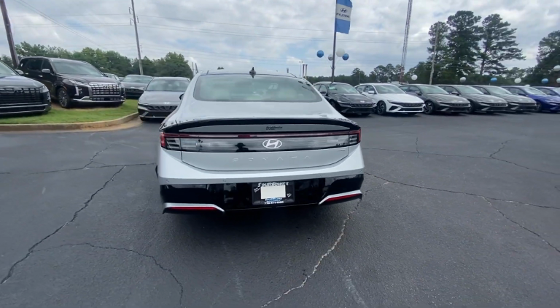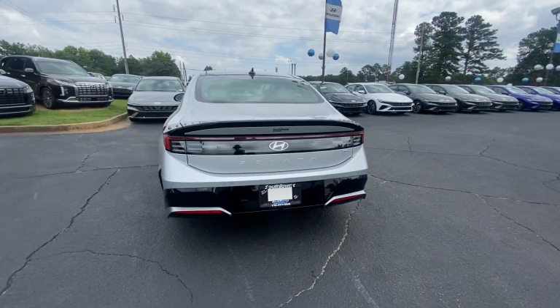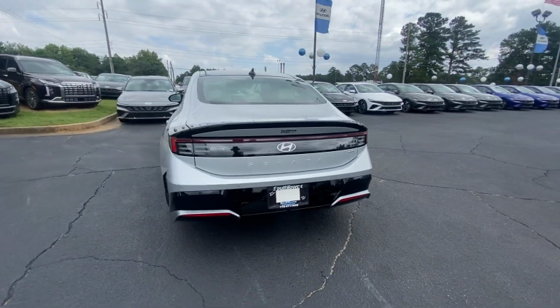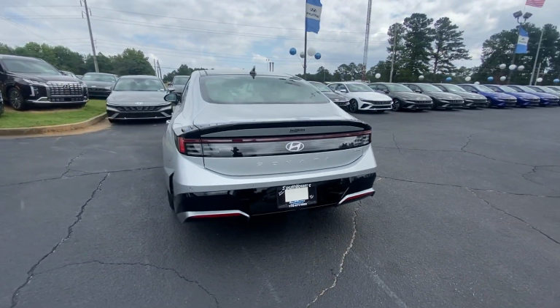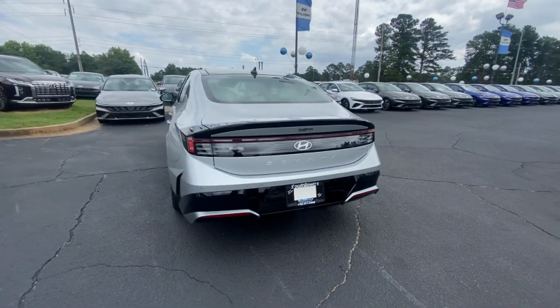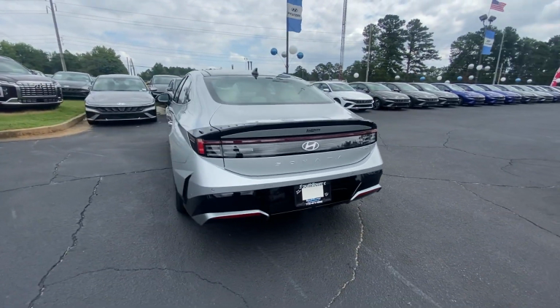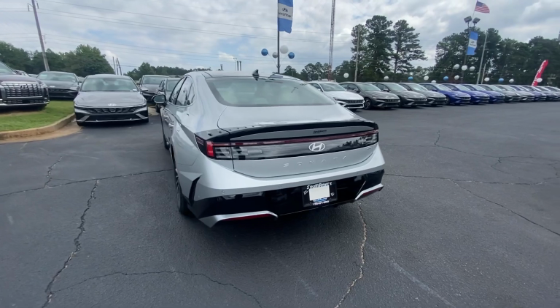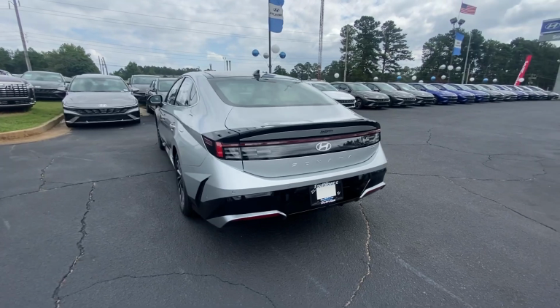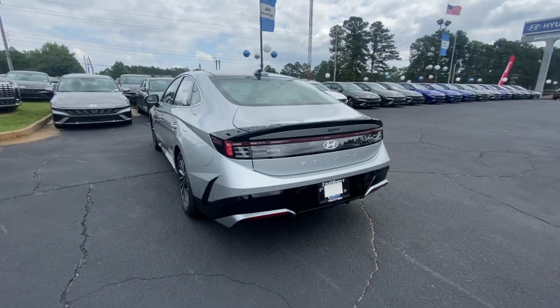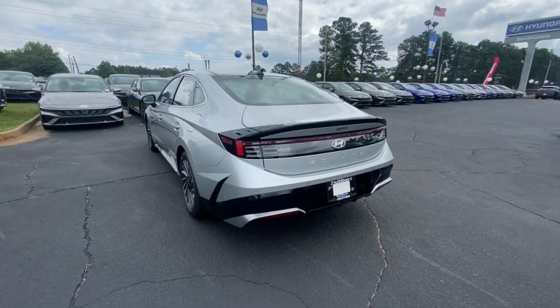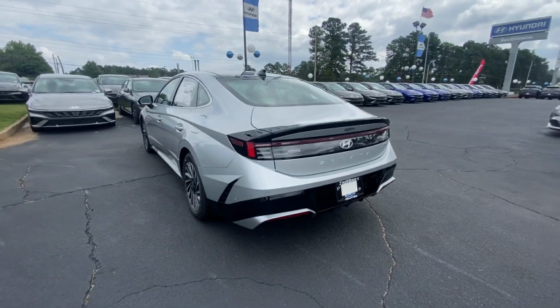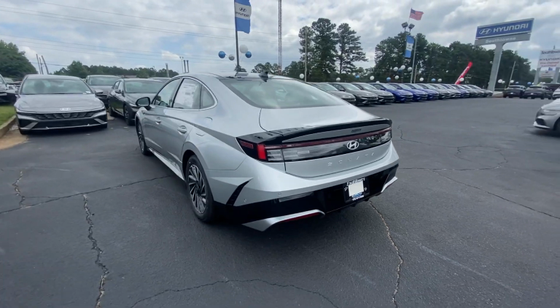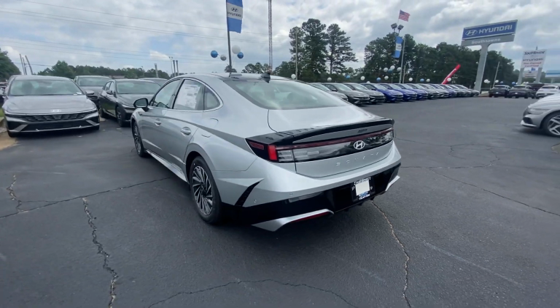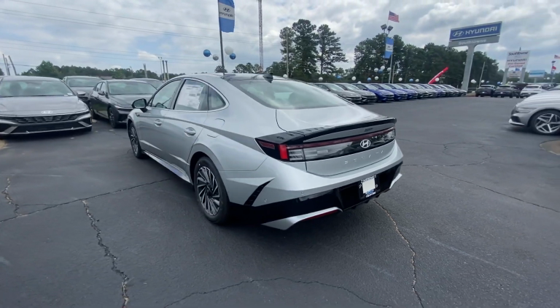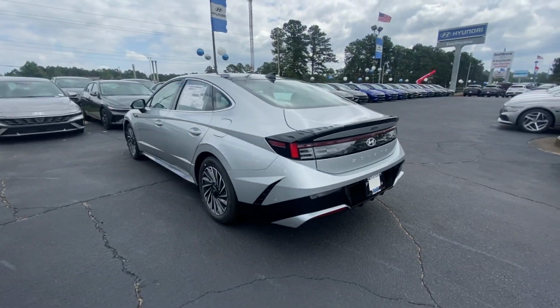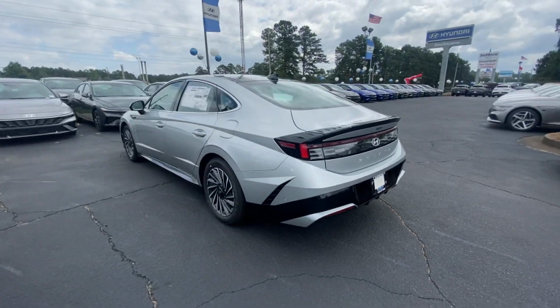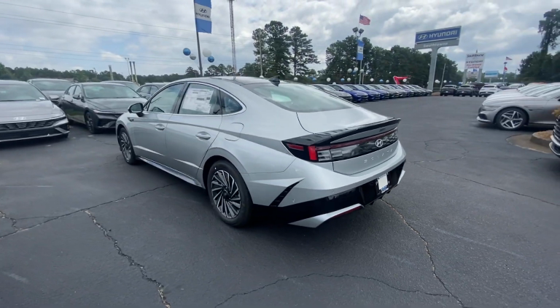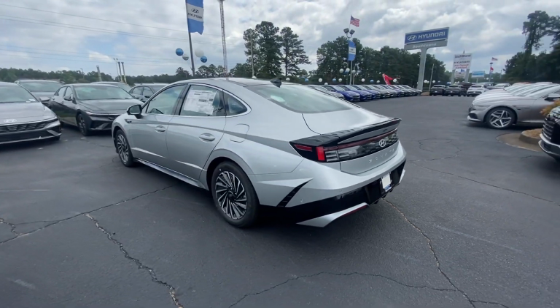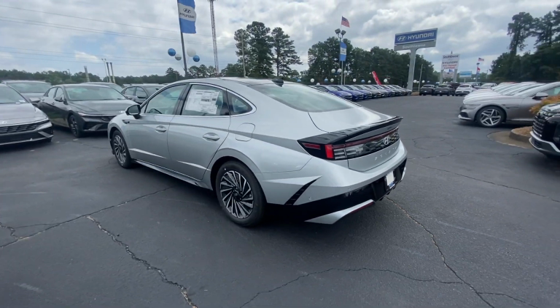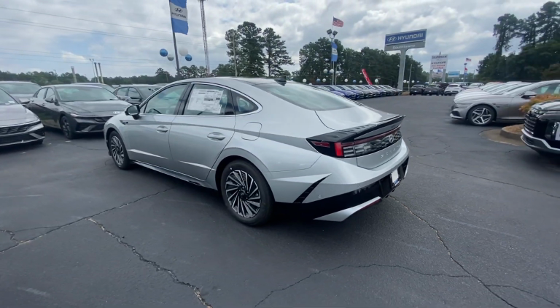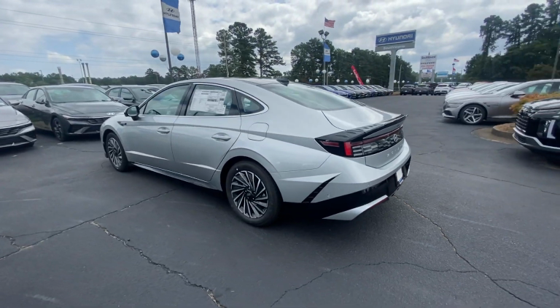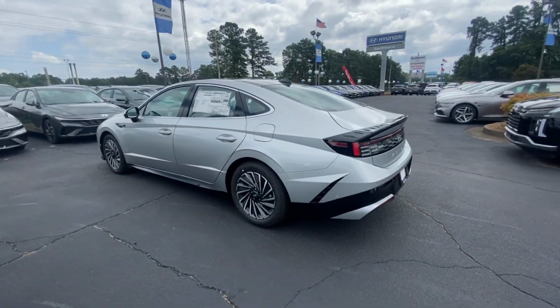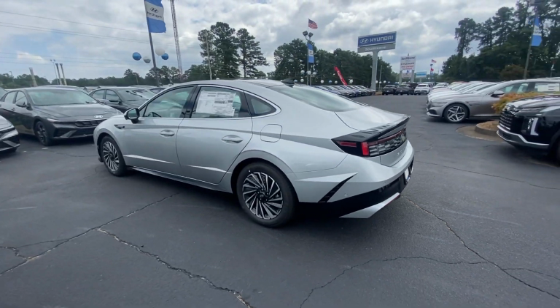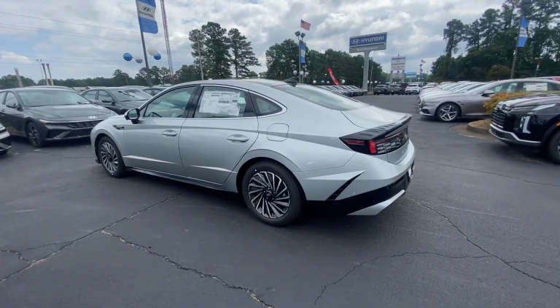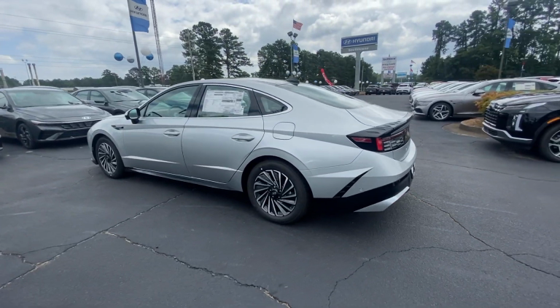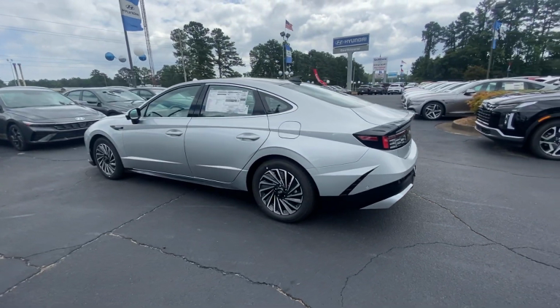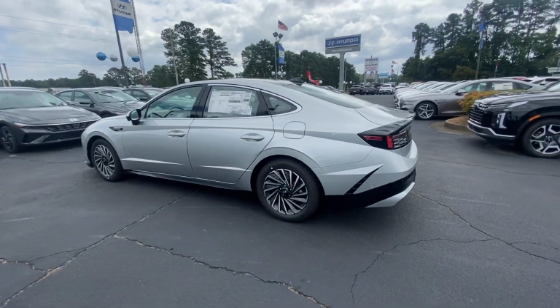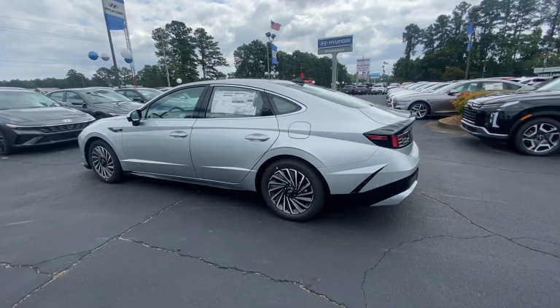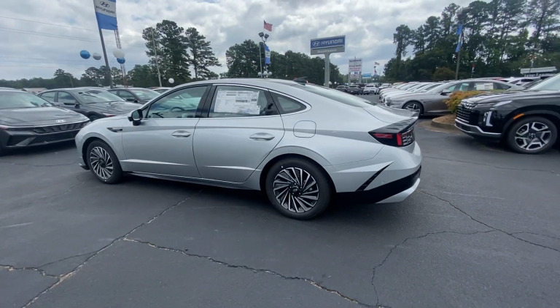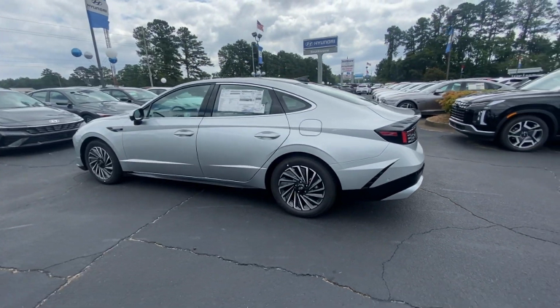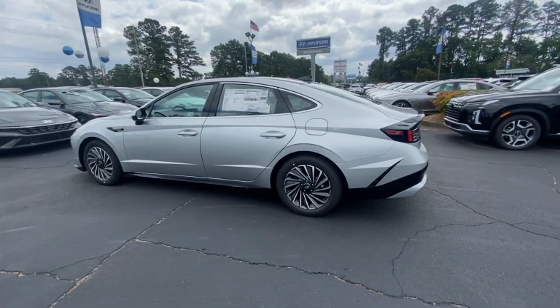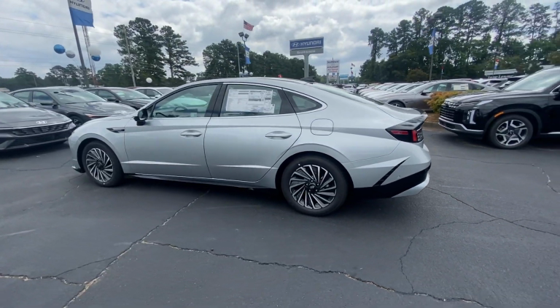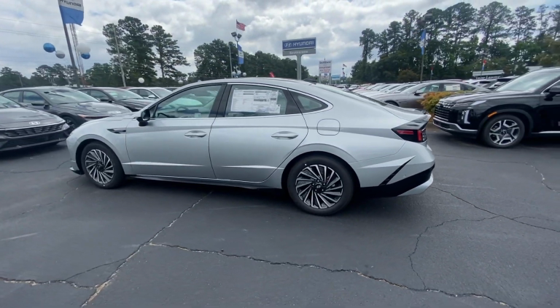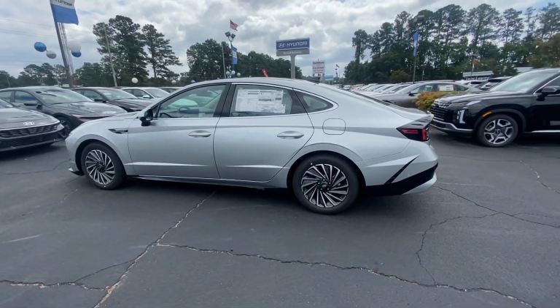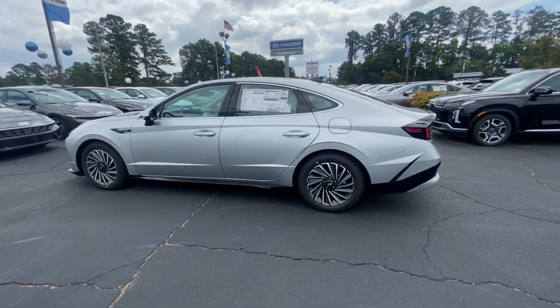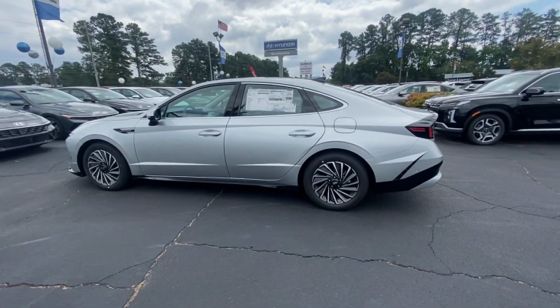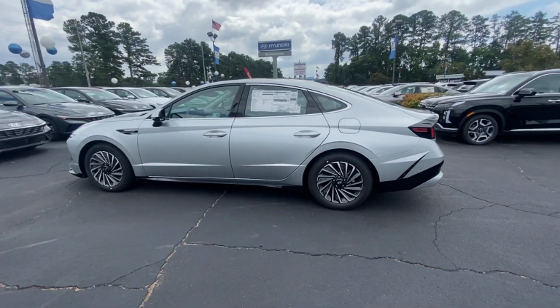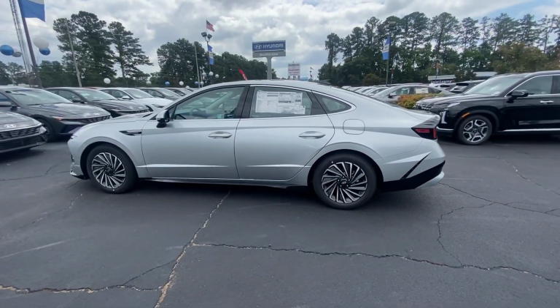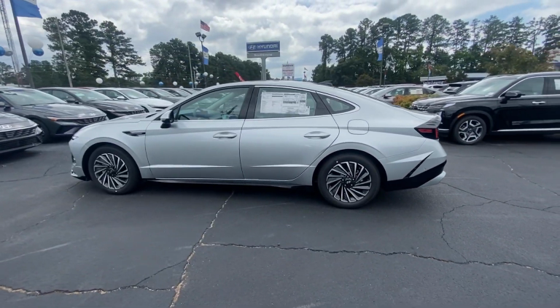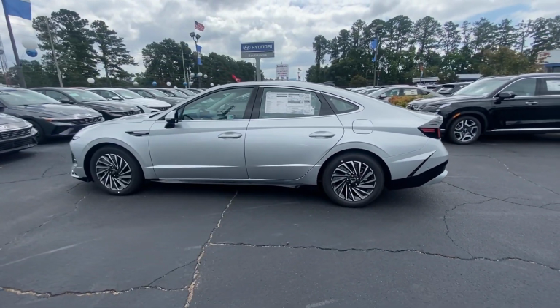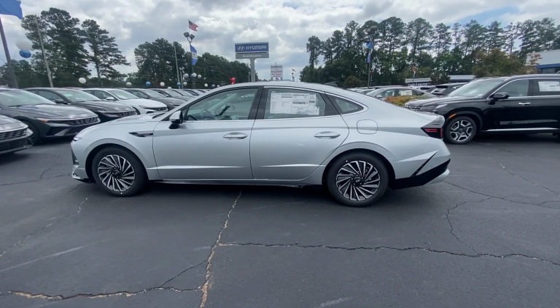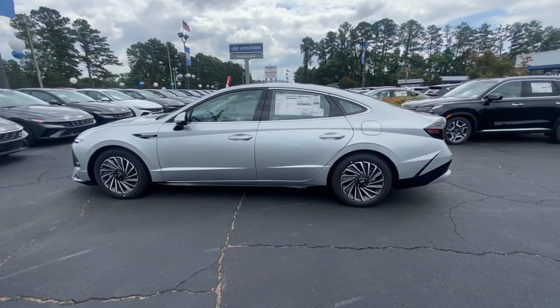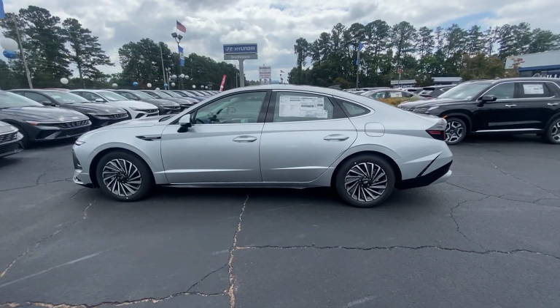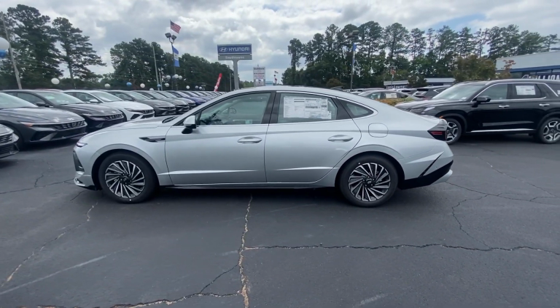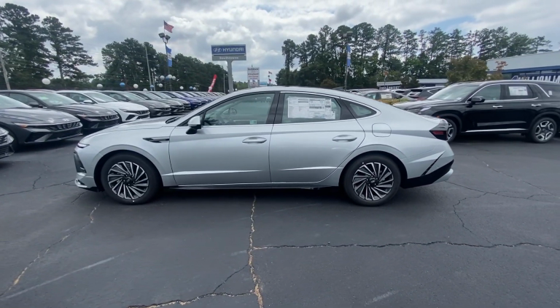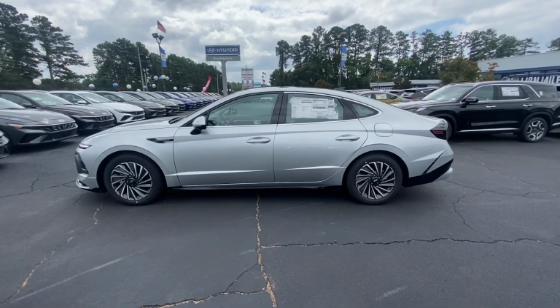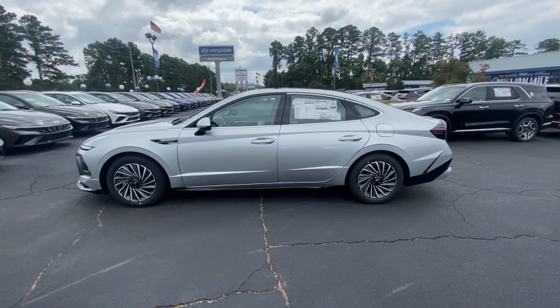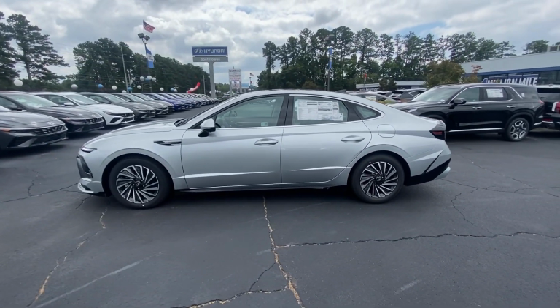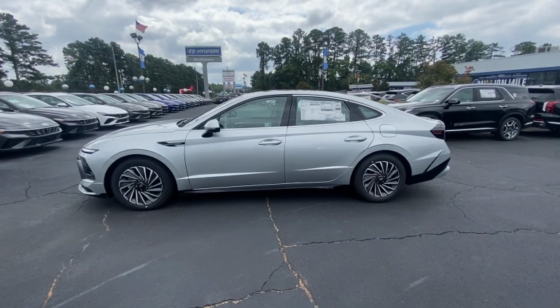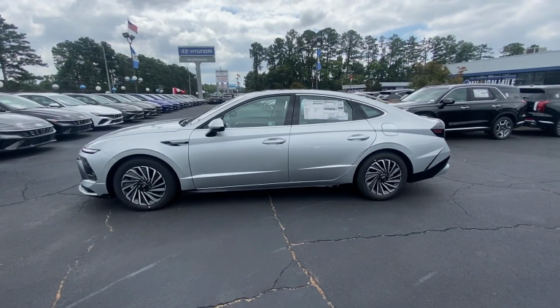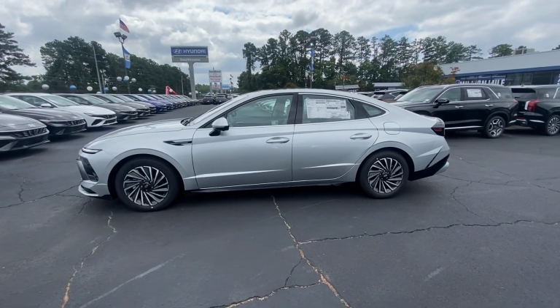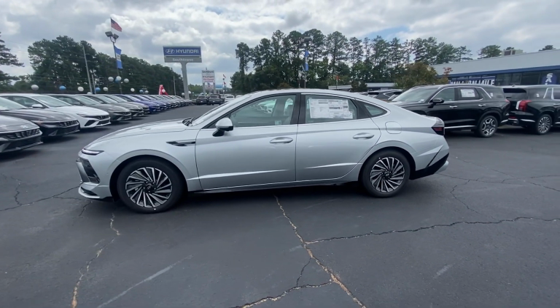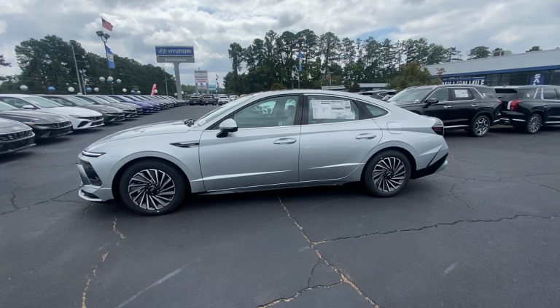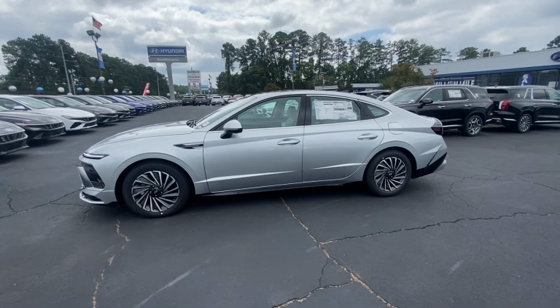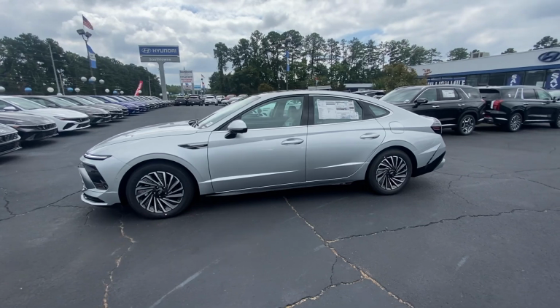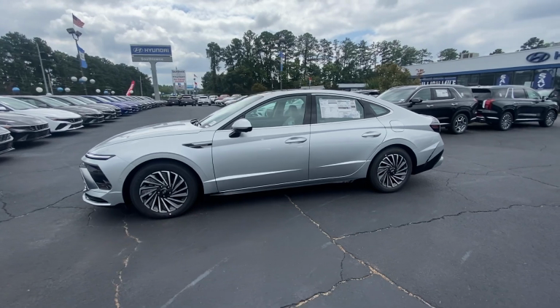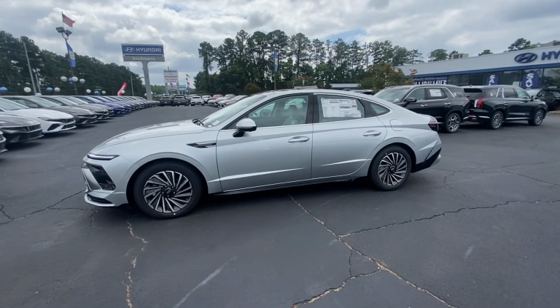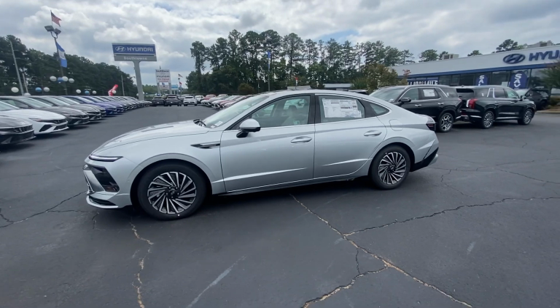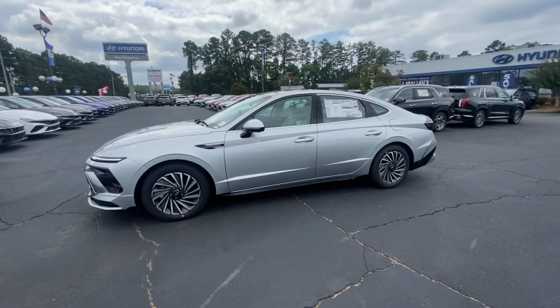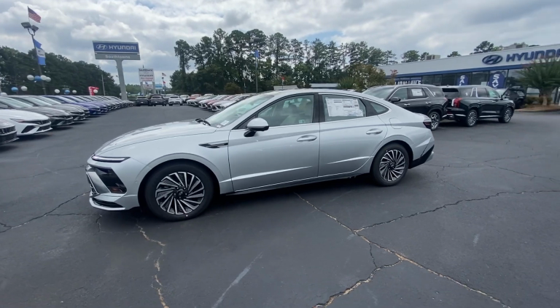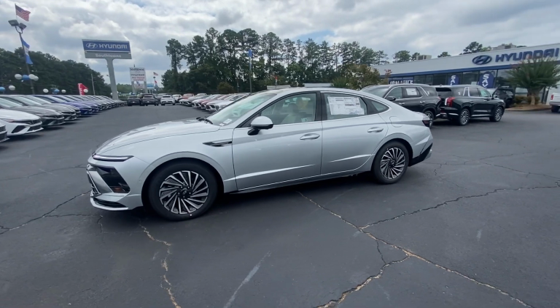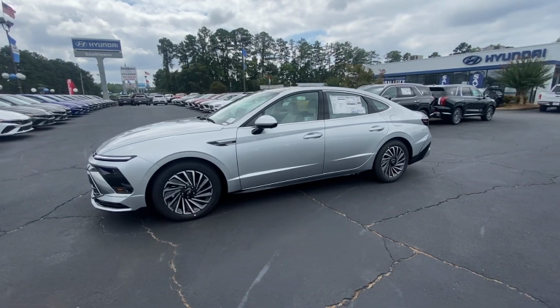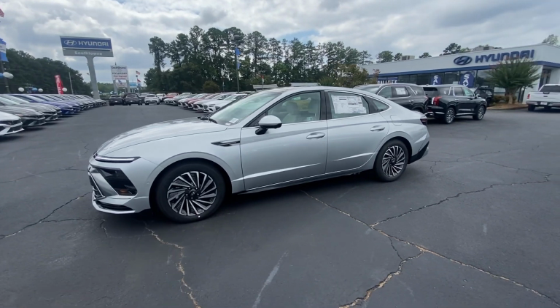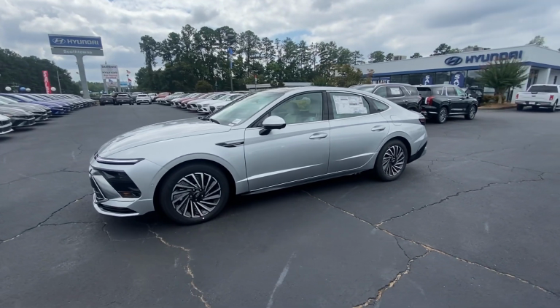Its ample cargo space makes road trips easy and convenient, and you'll enjoy a new sense of confidence thanks to standard driver assistance.